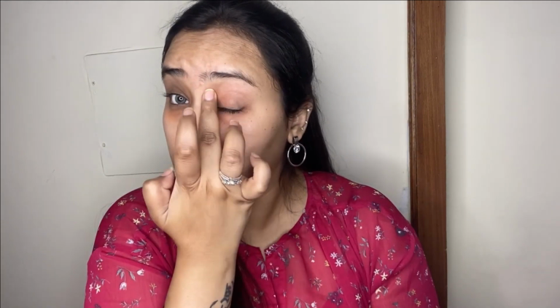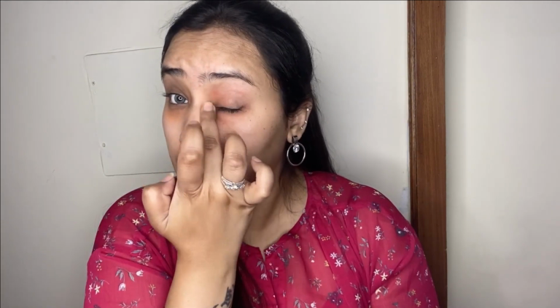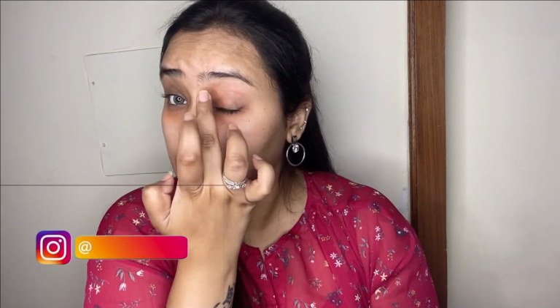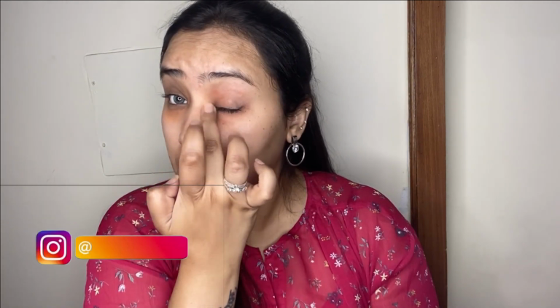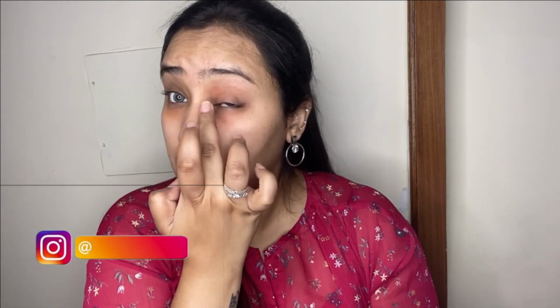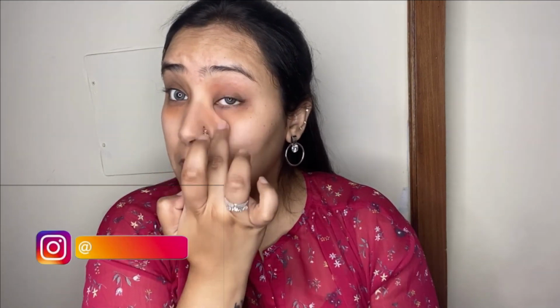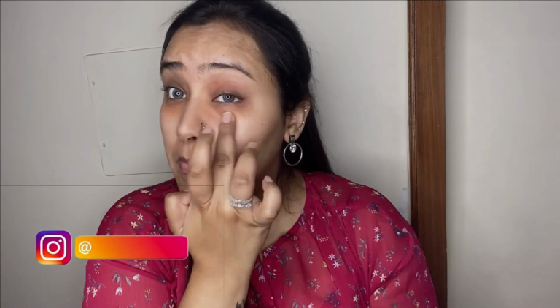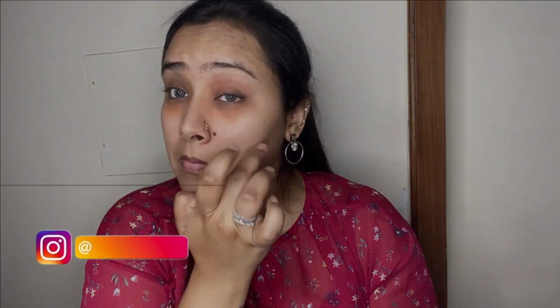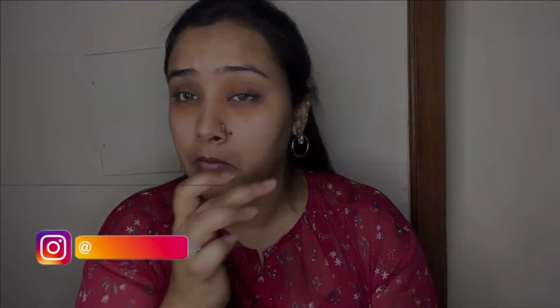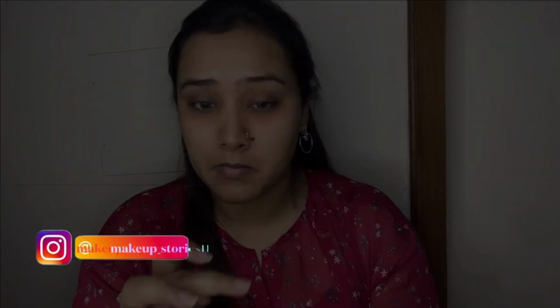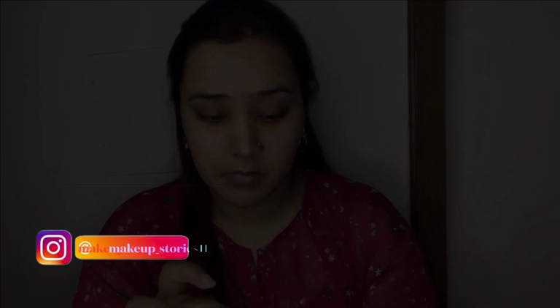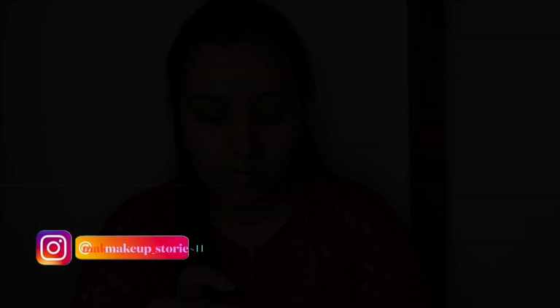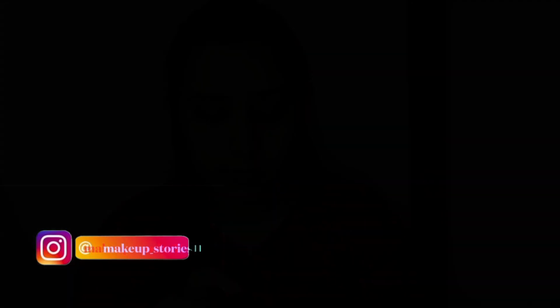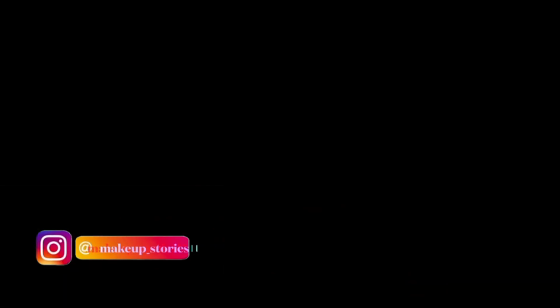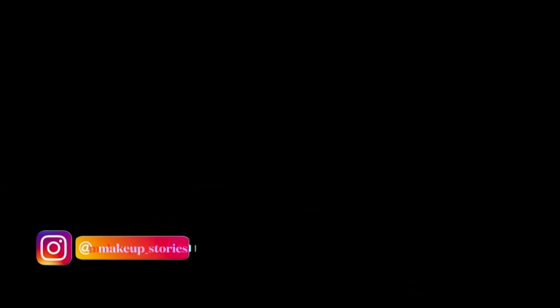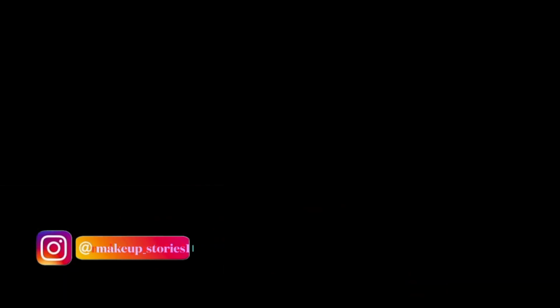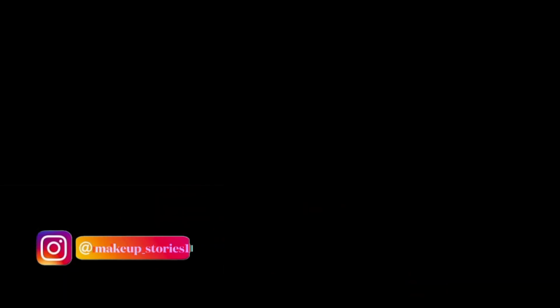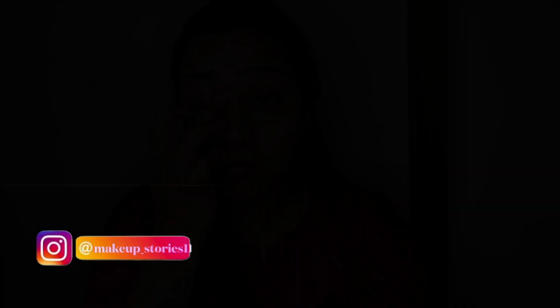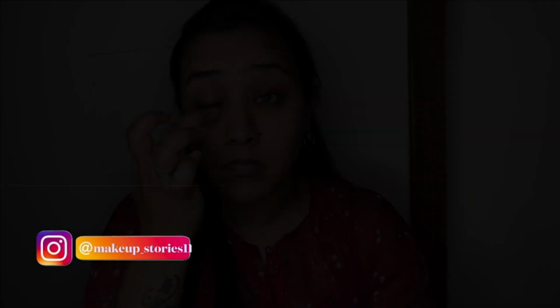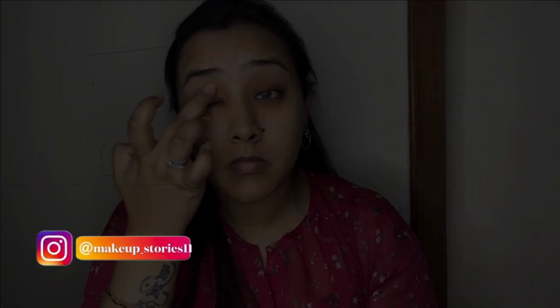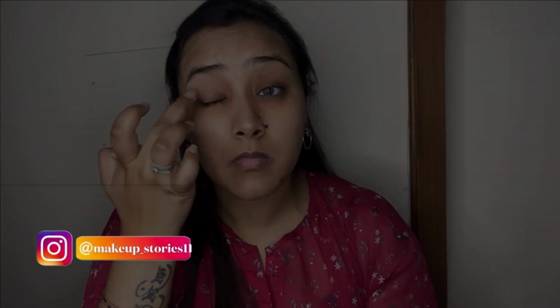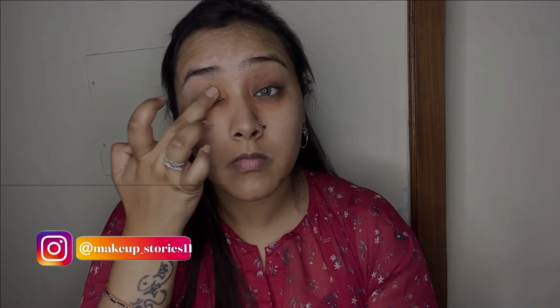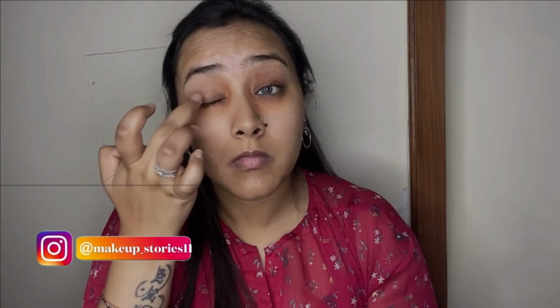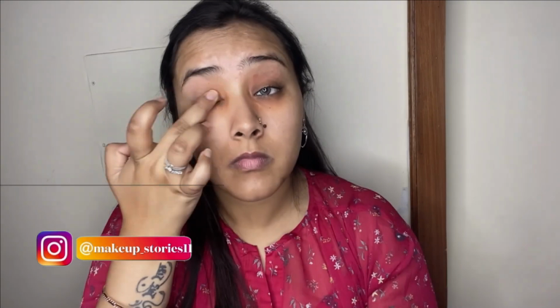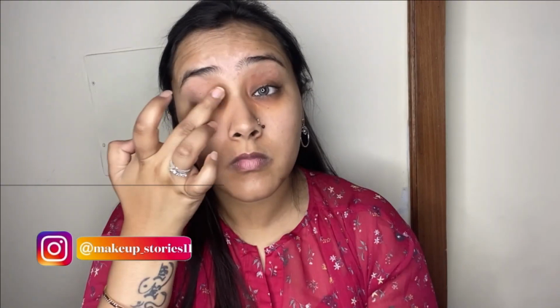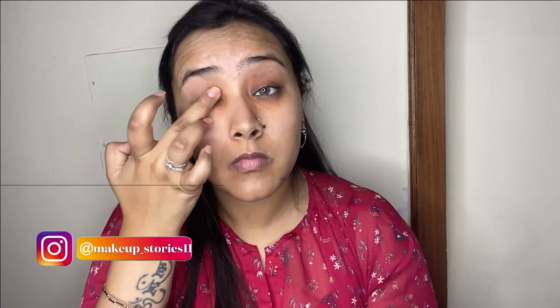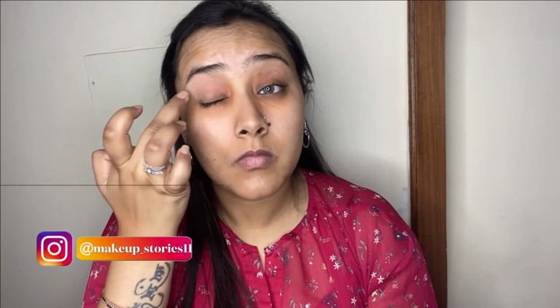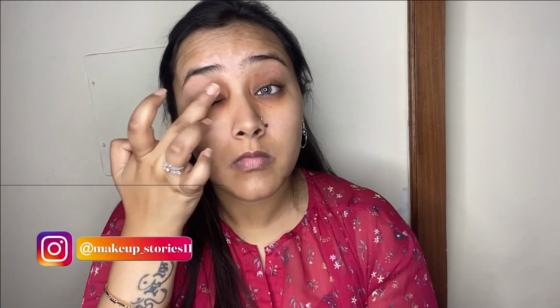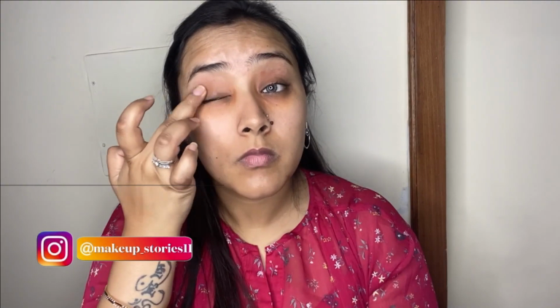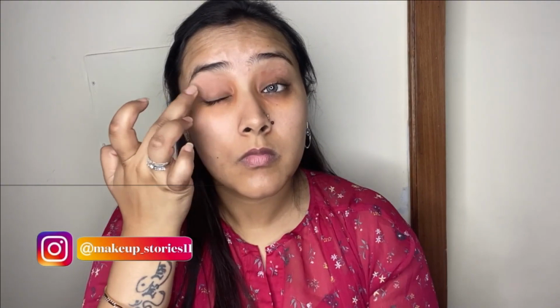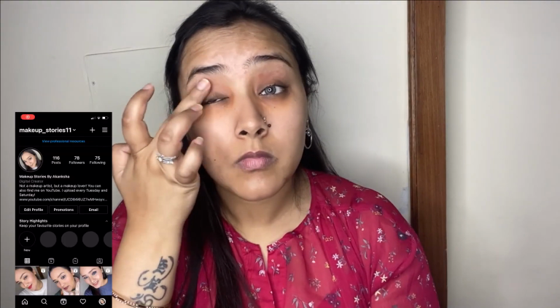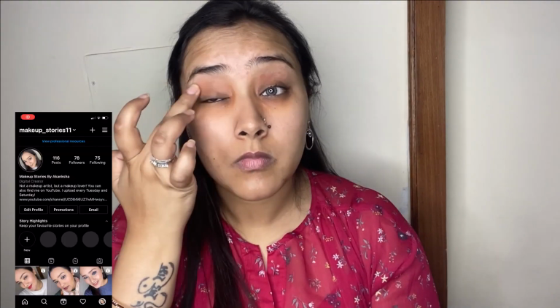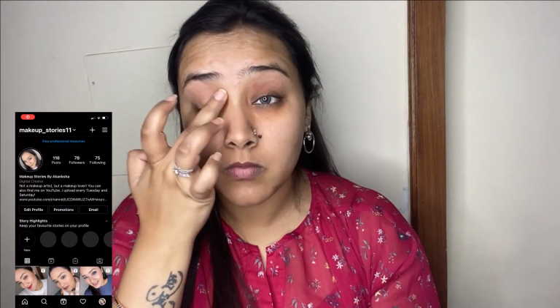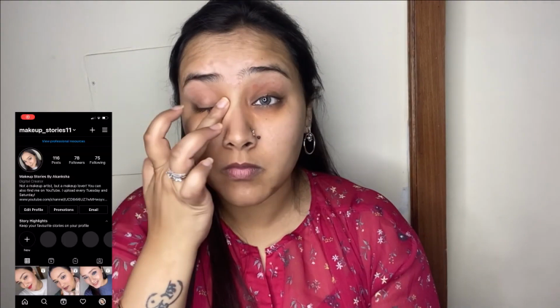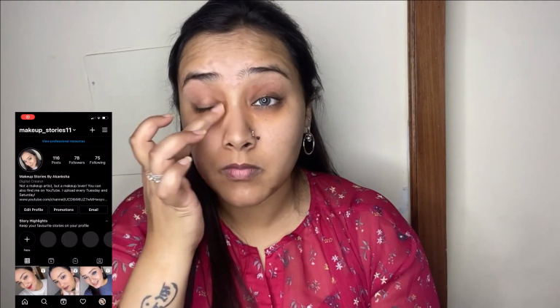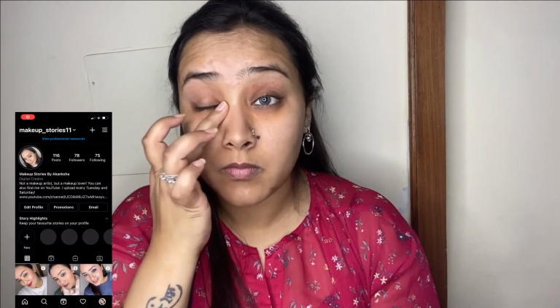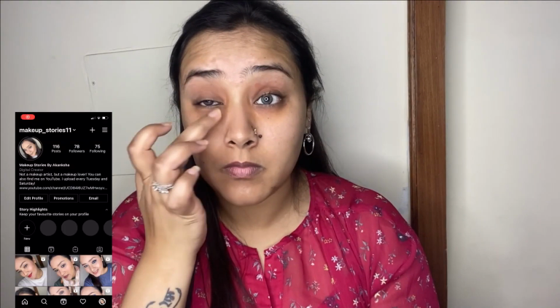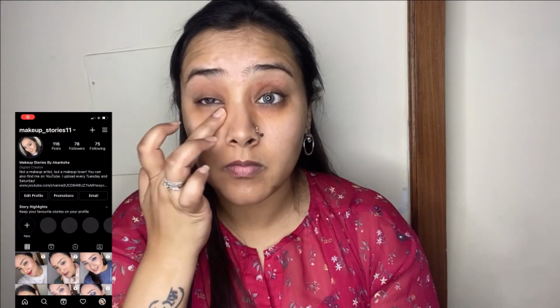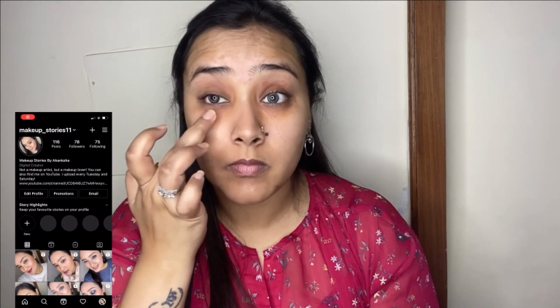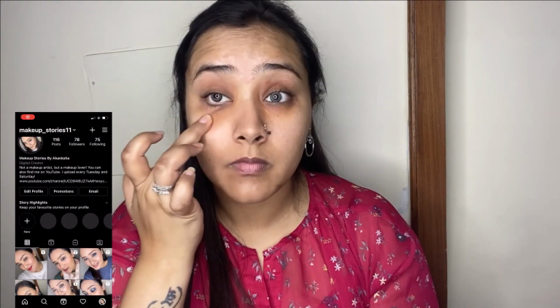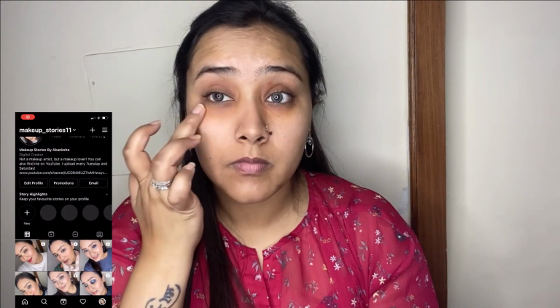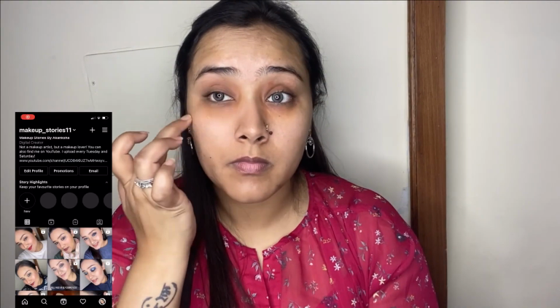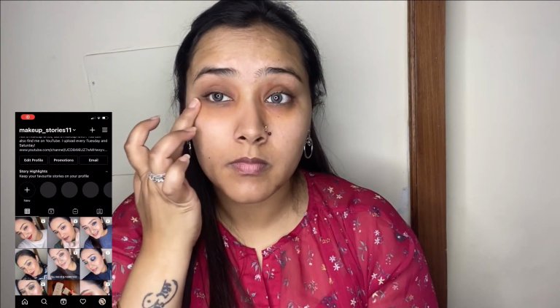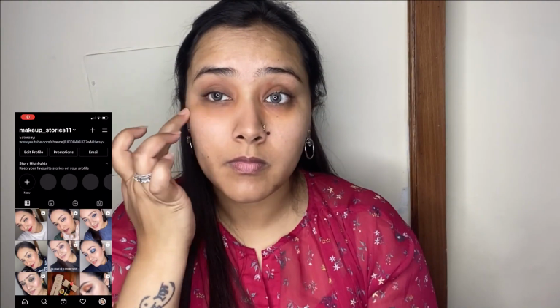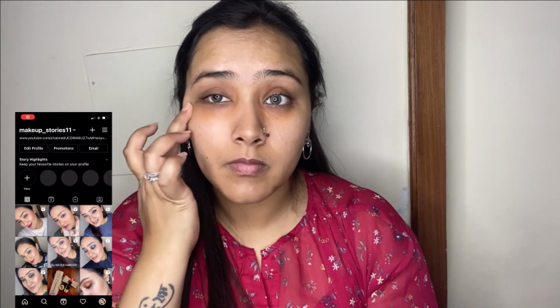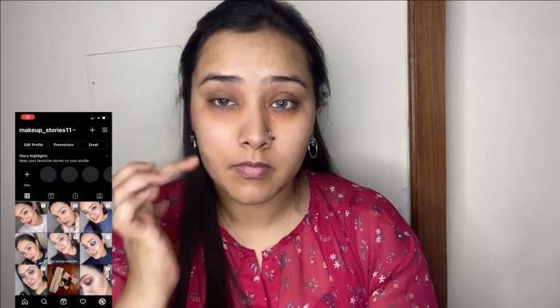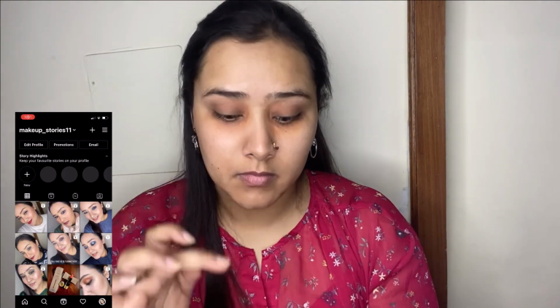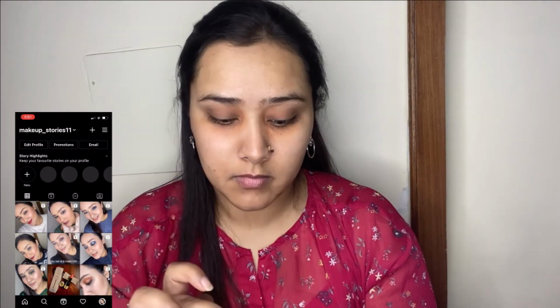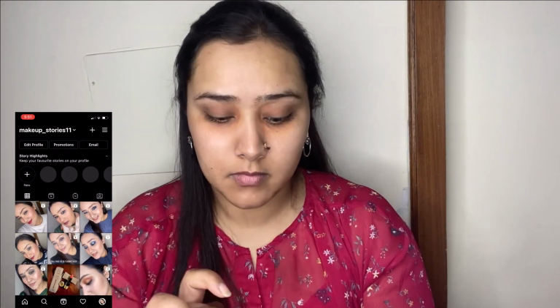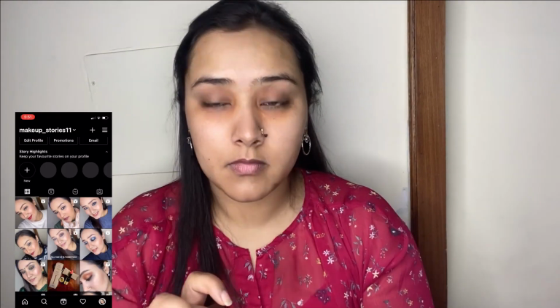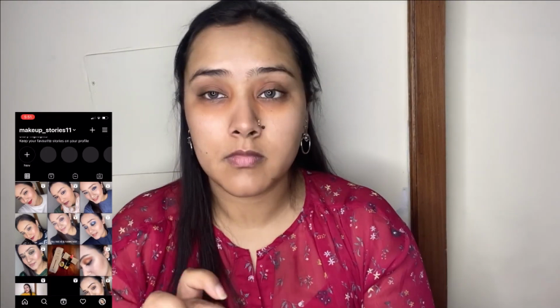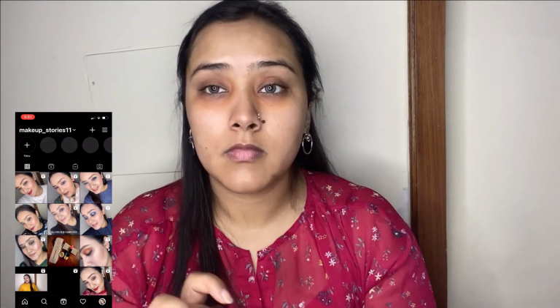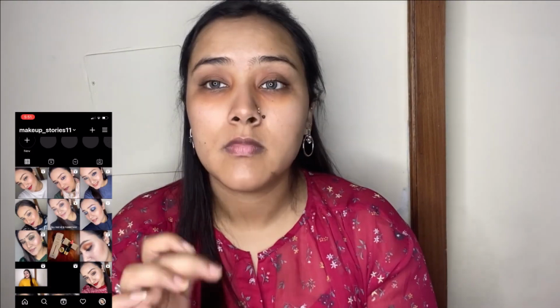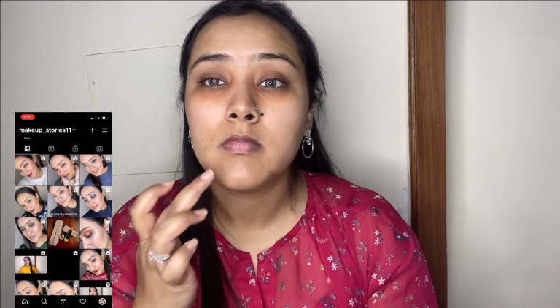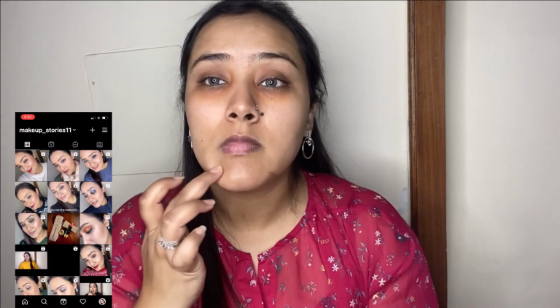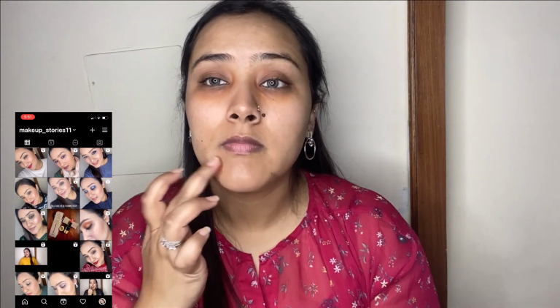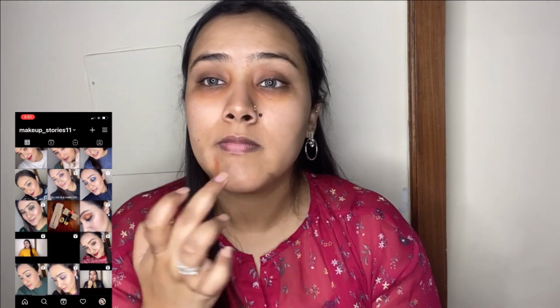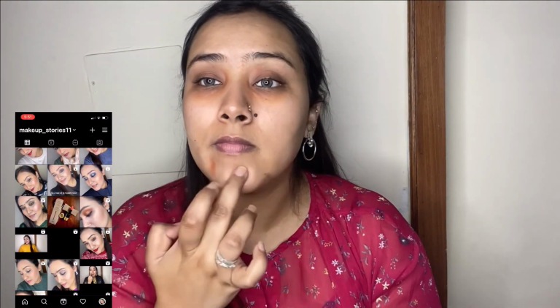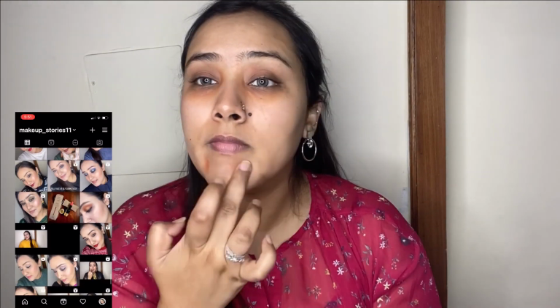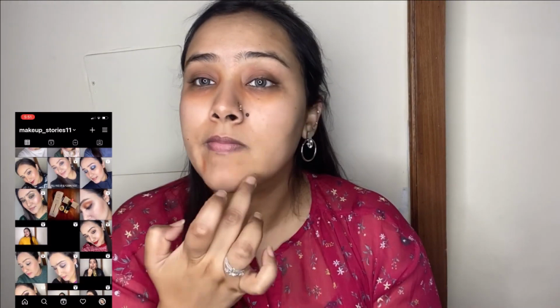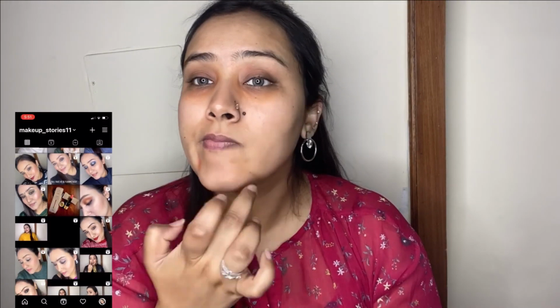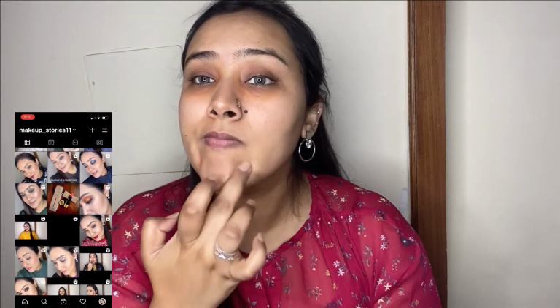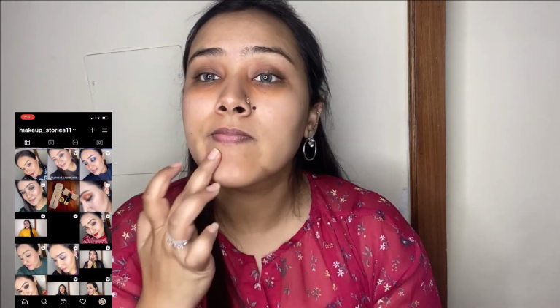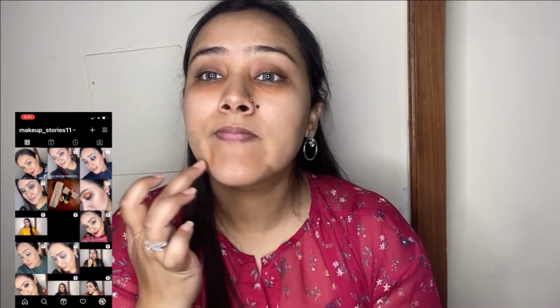Also guys, please take a moment and follow me on my Instagram page where I share all my upcoming videos and more makeup content.